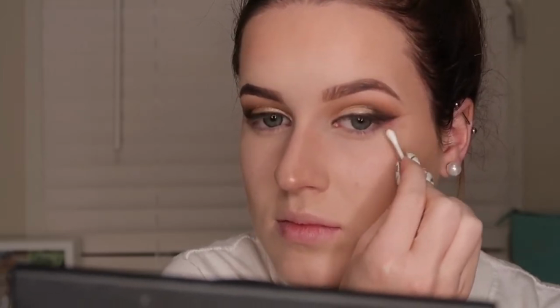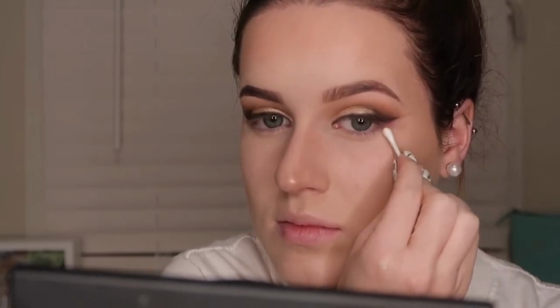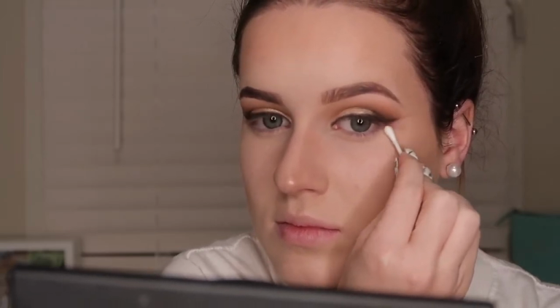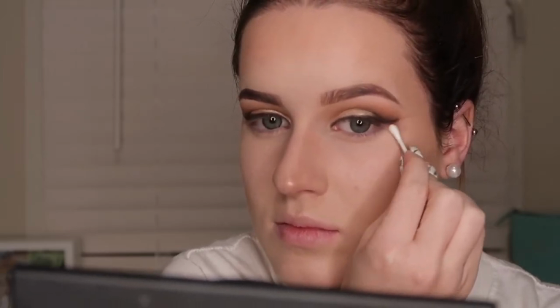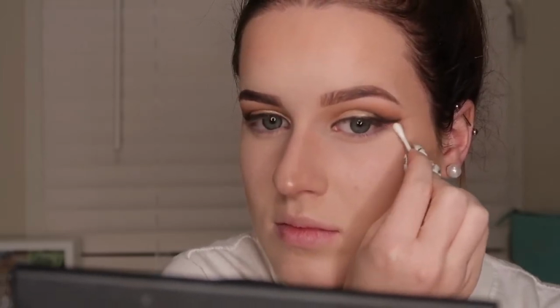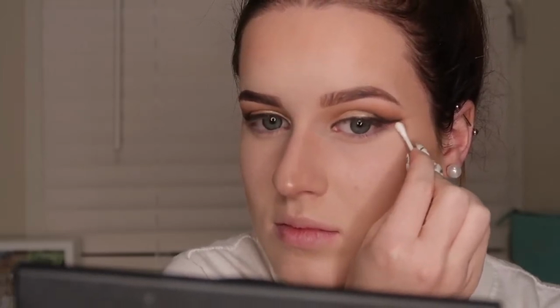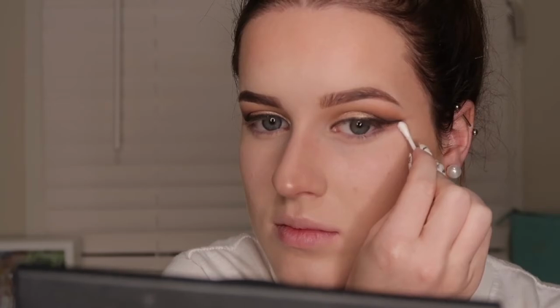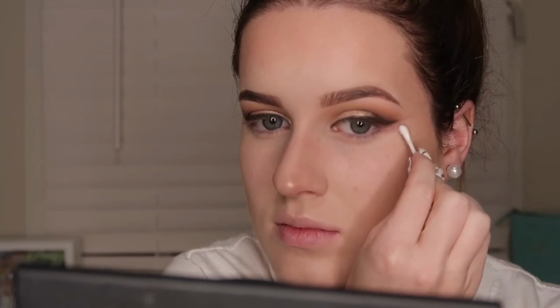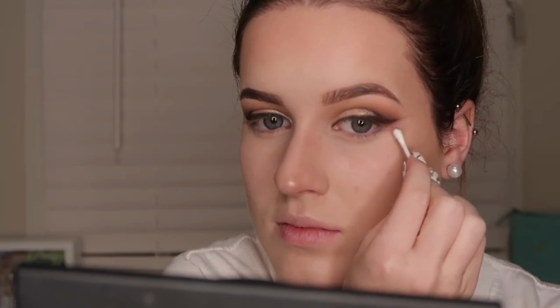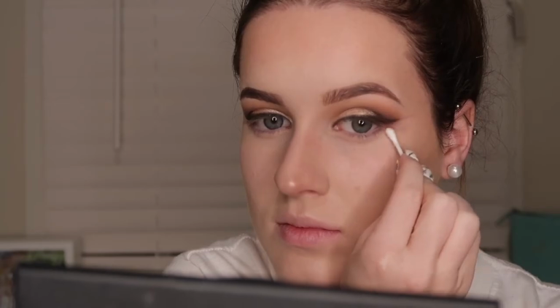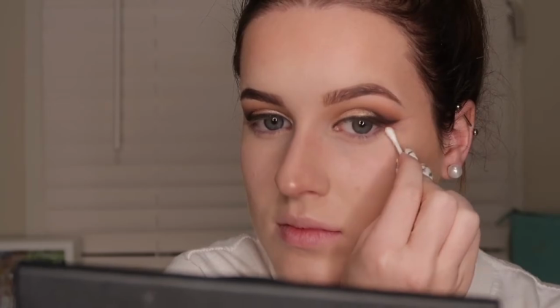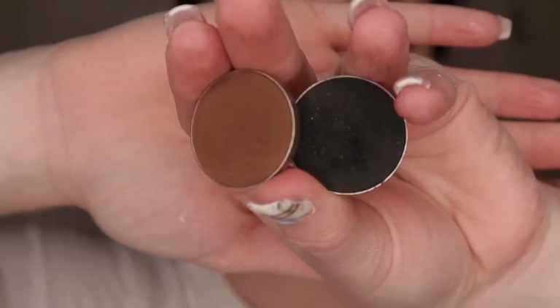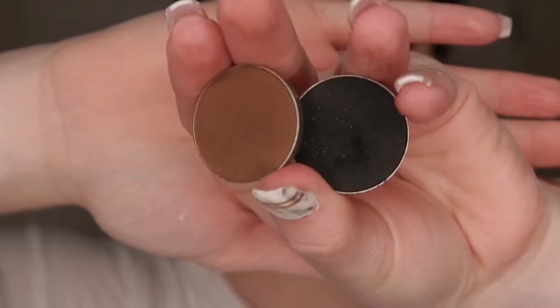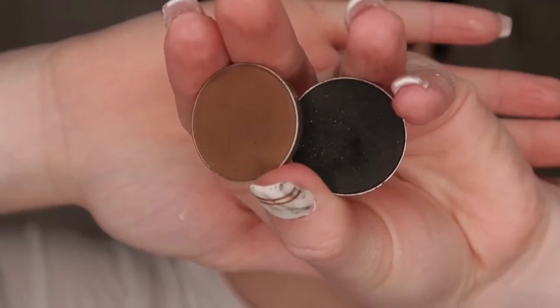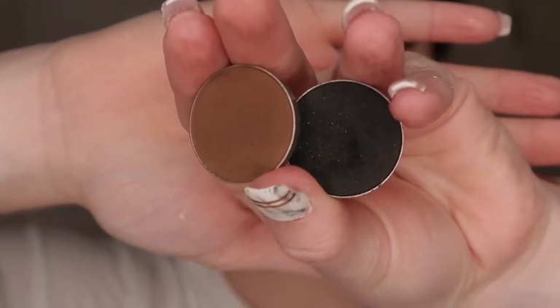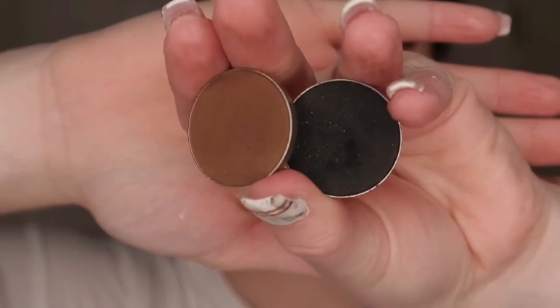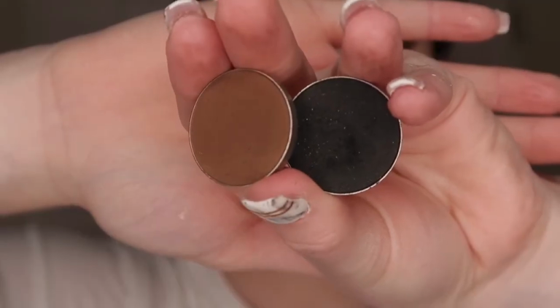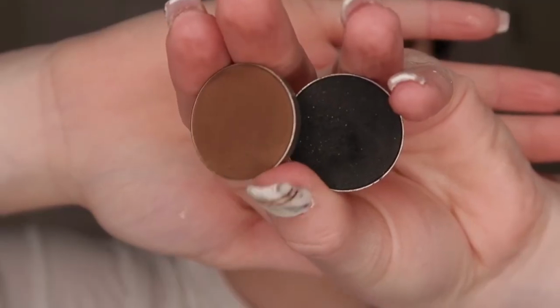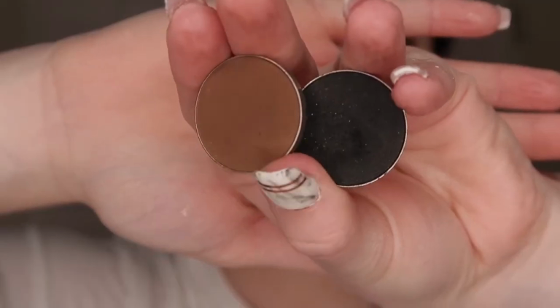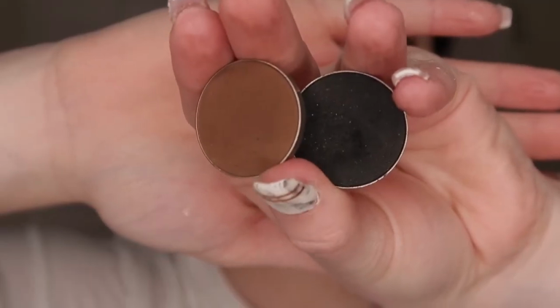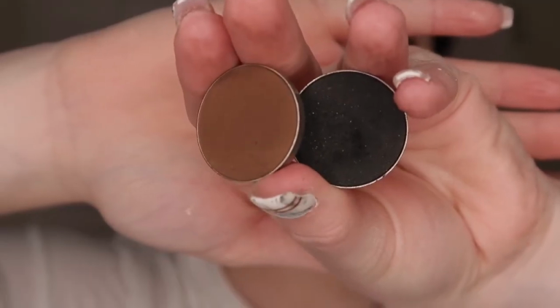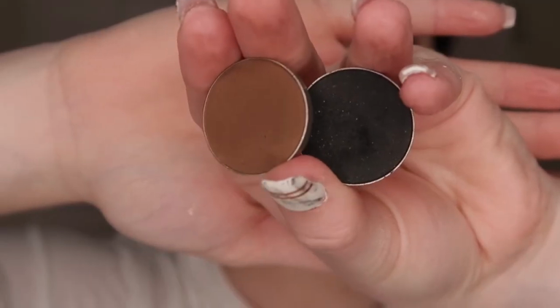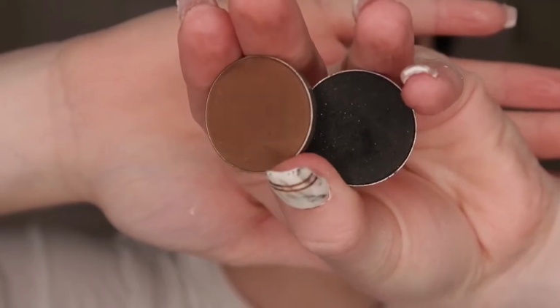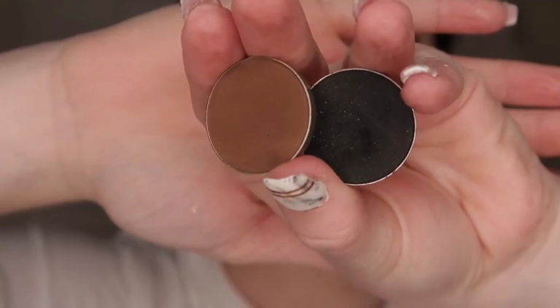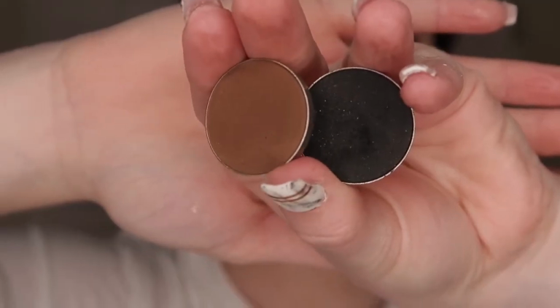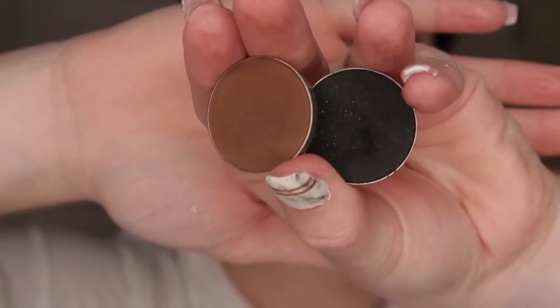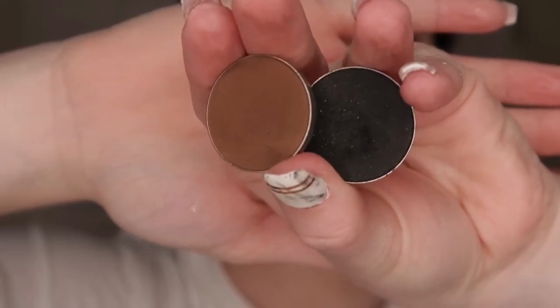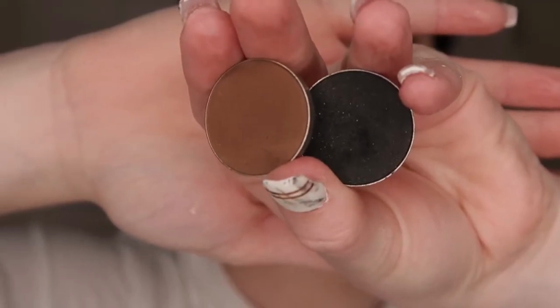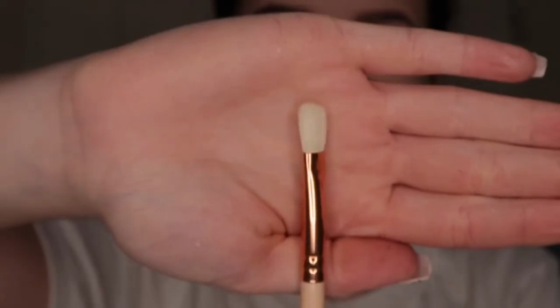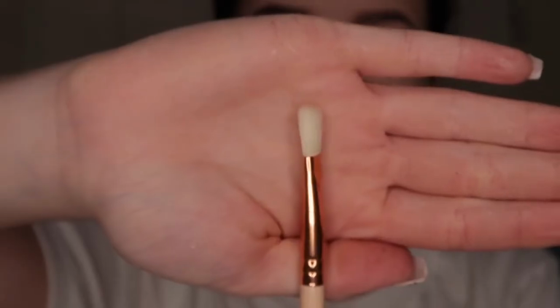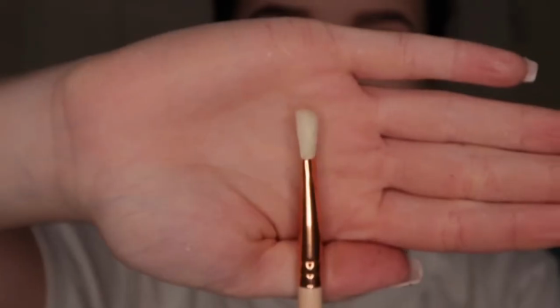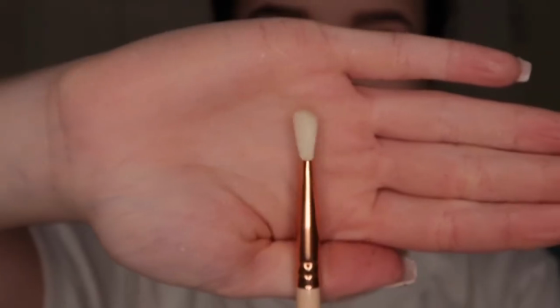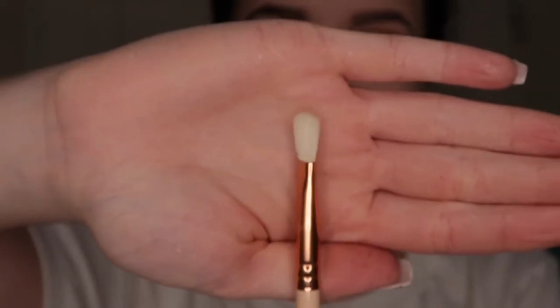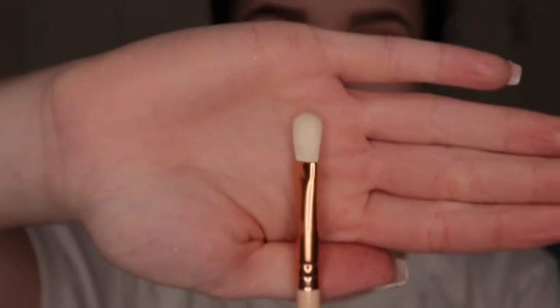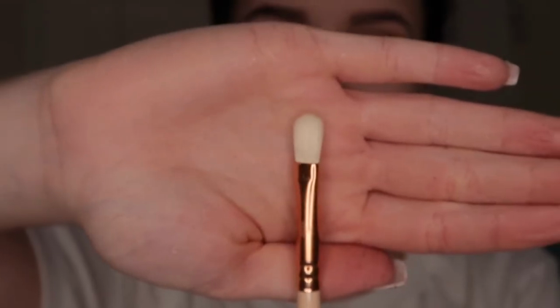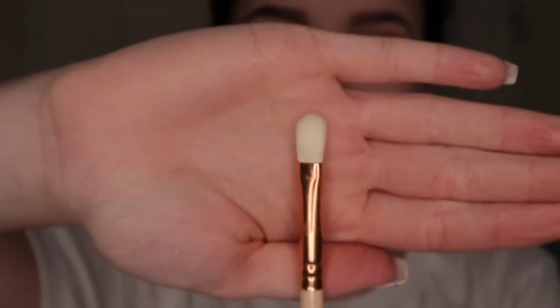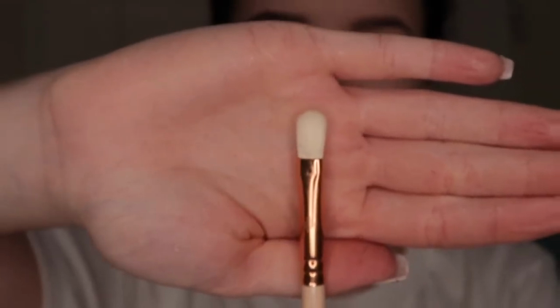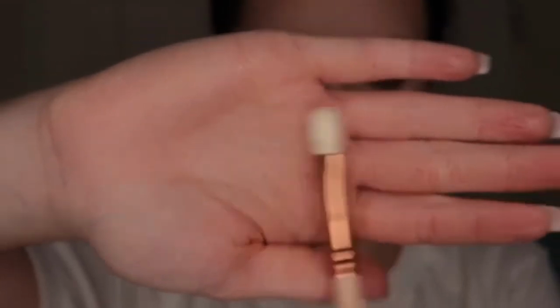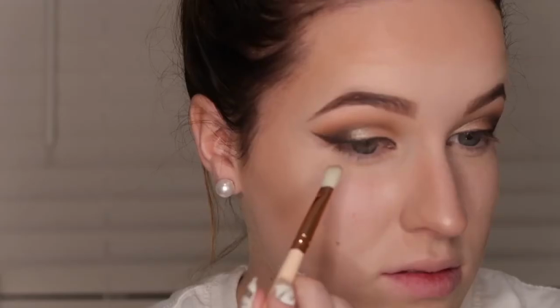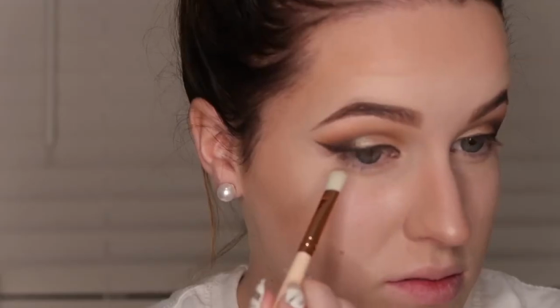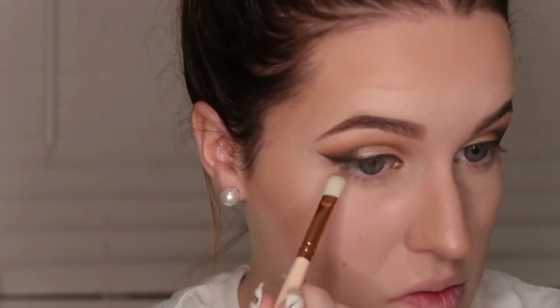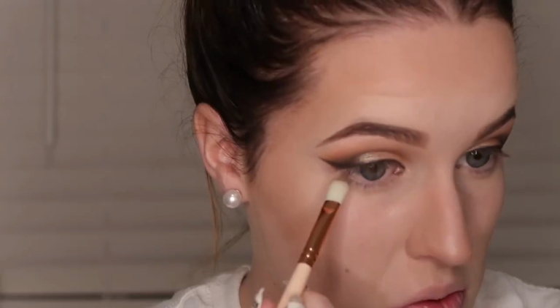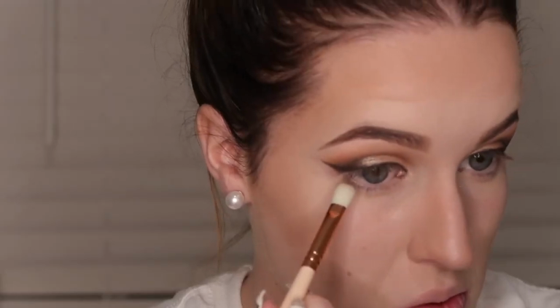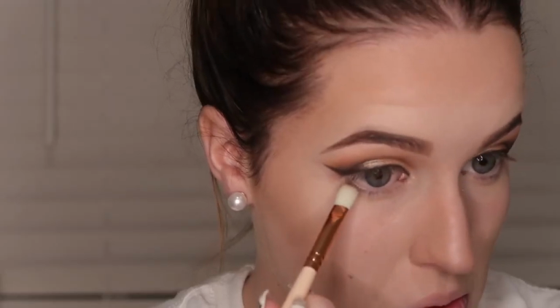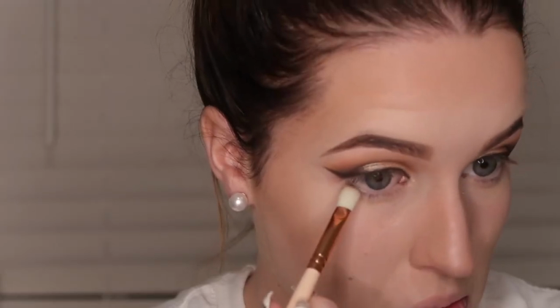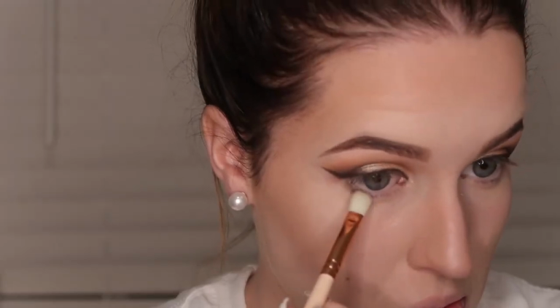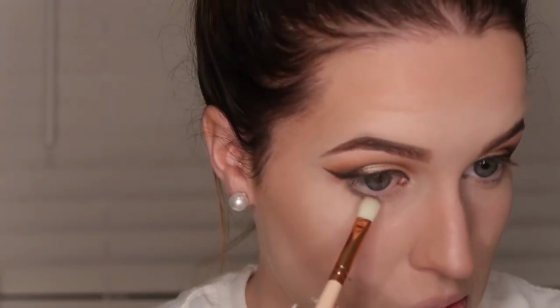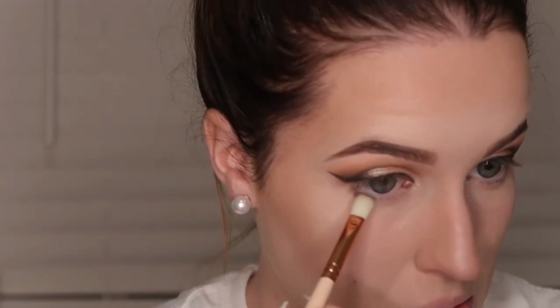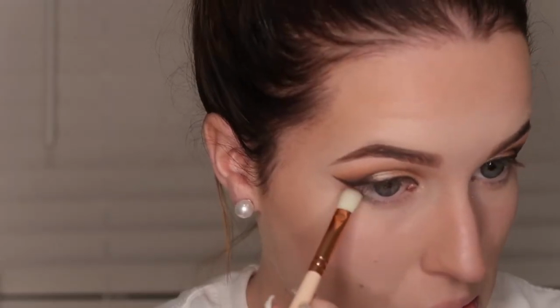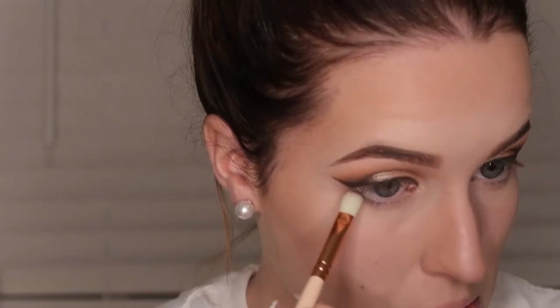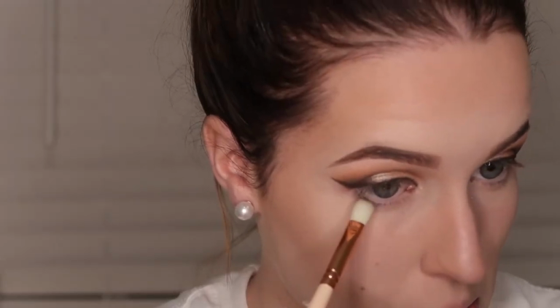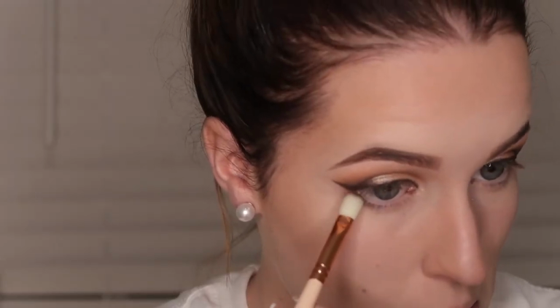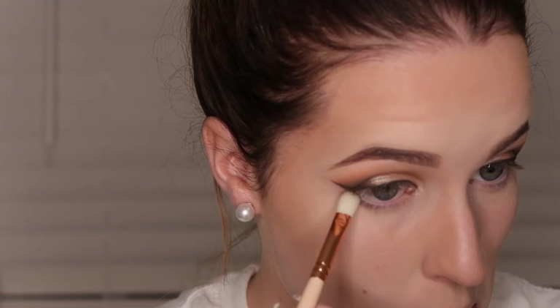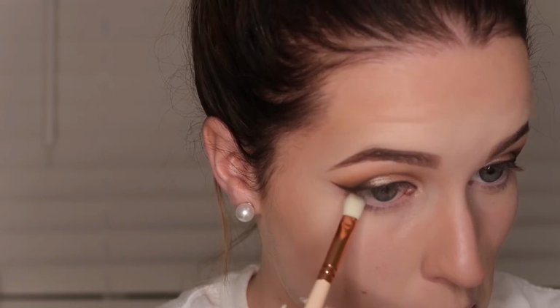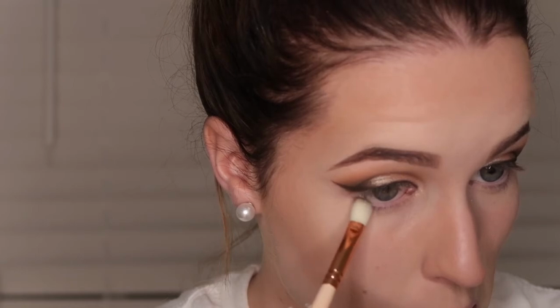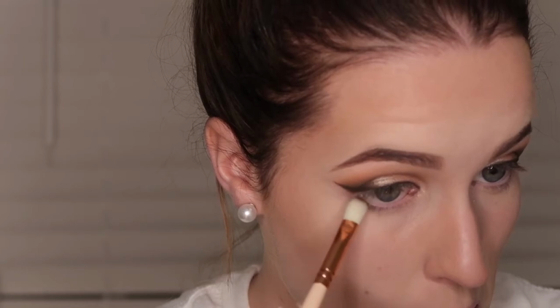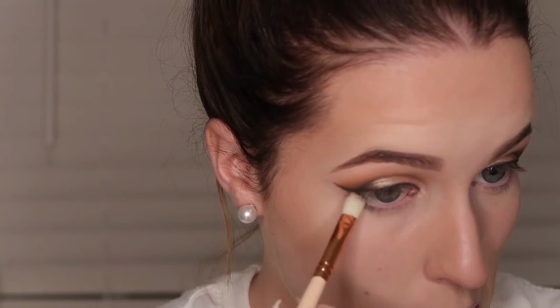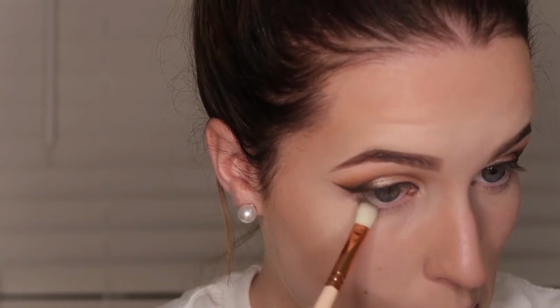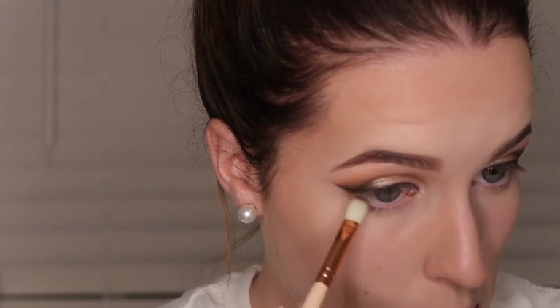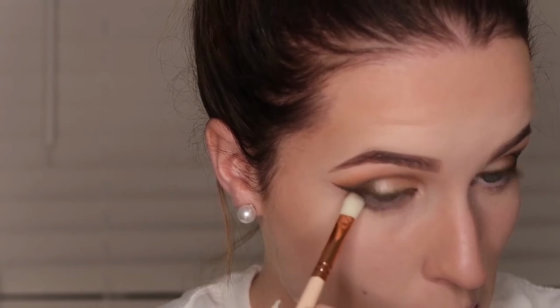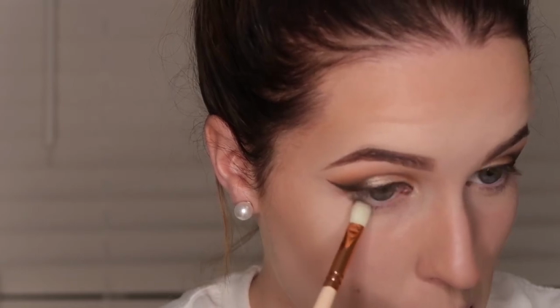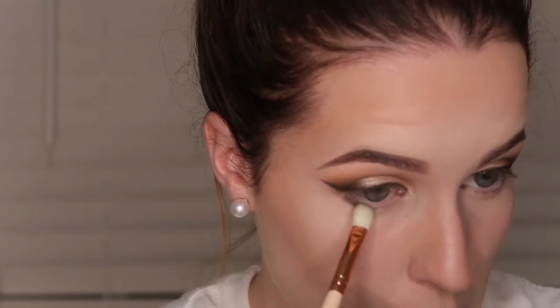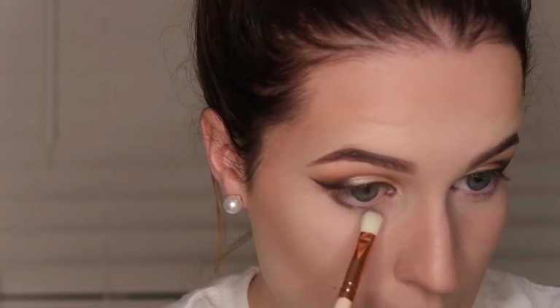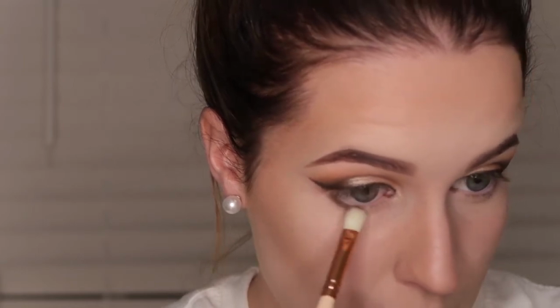So then I took the shades Mocha and Corrupt on my soft definer brush and I just ran those two underneath my lower lash line.